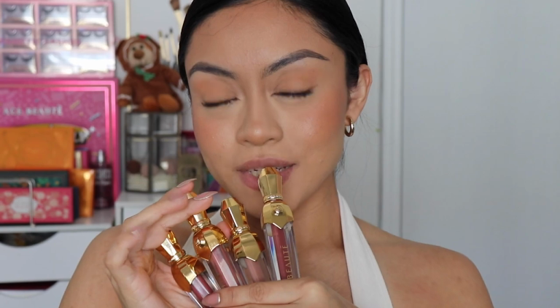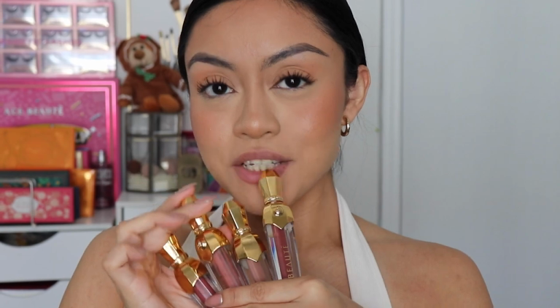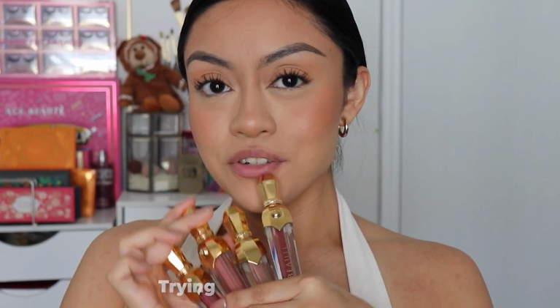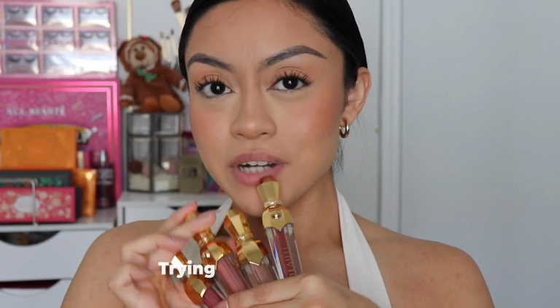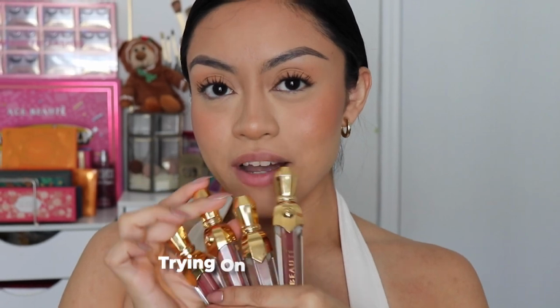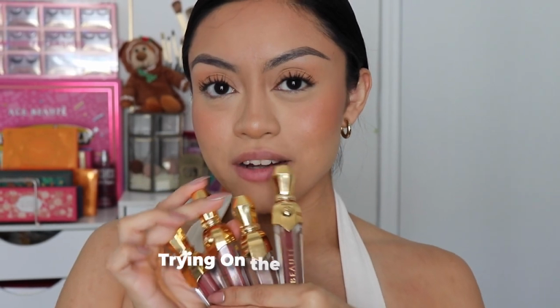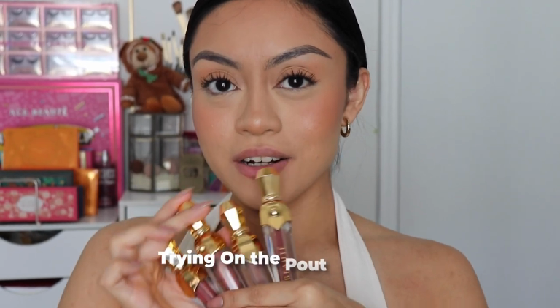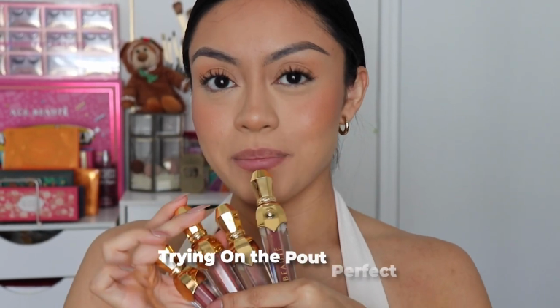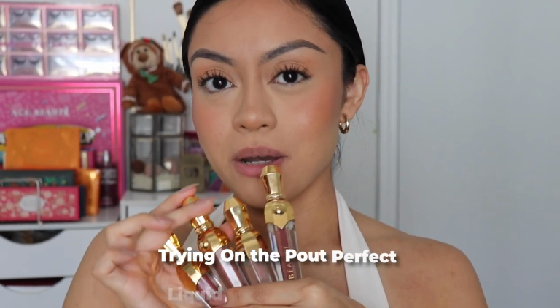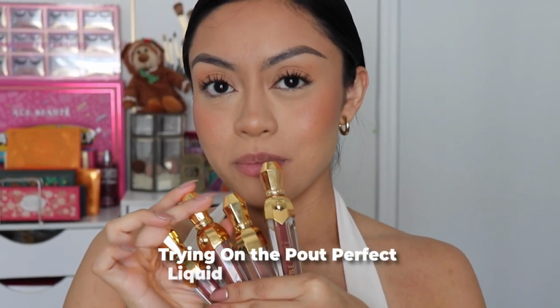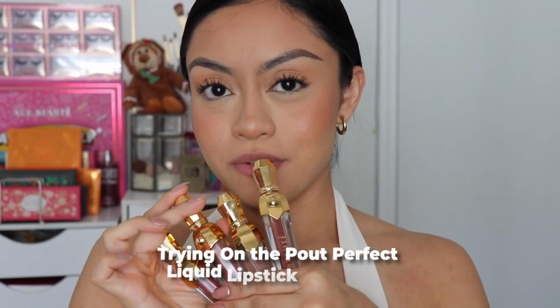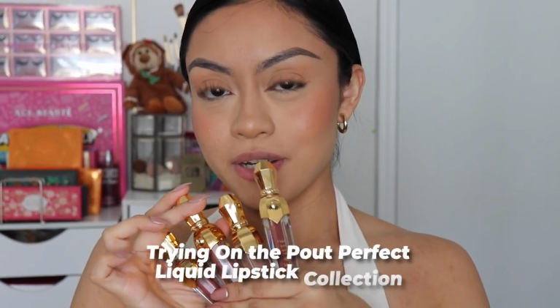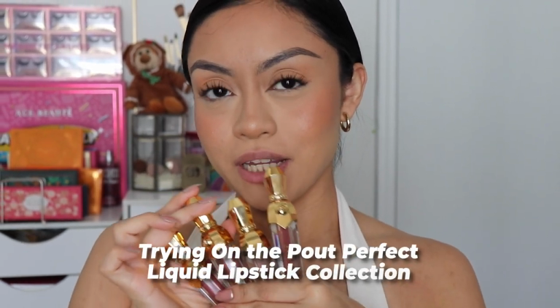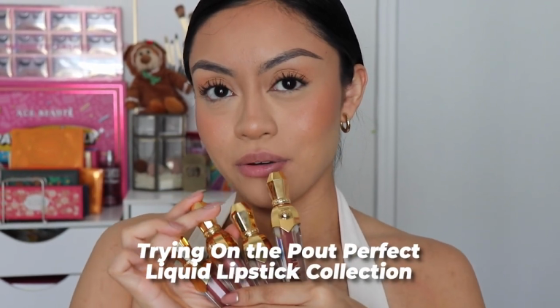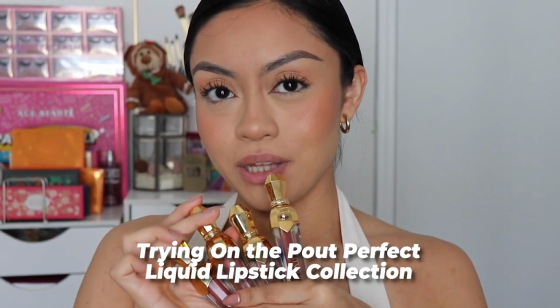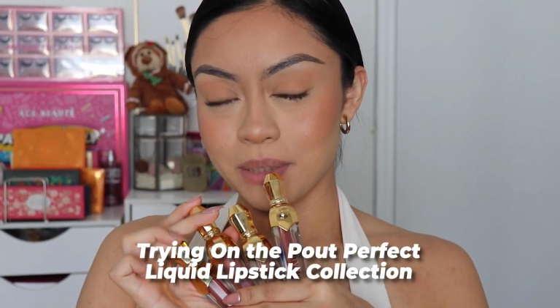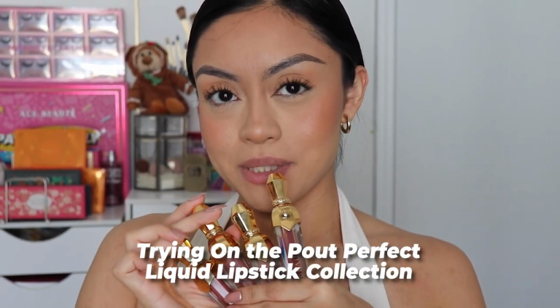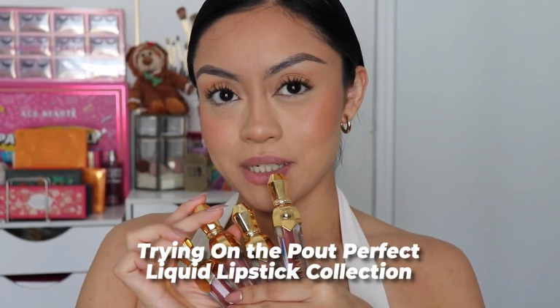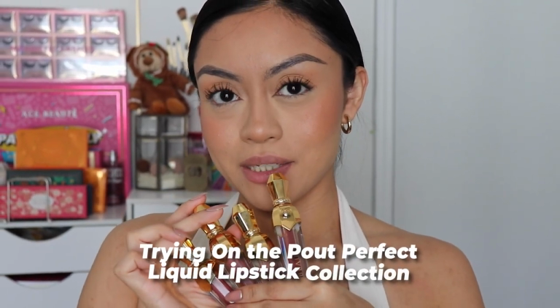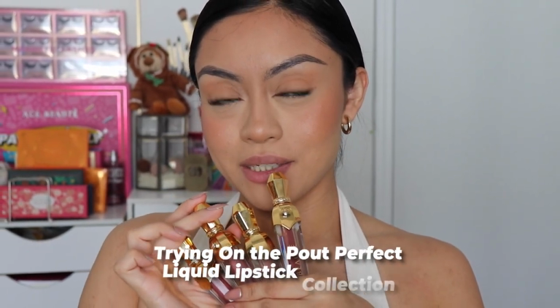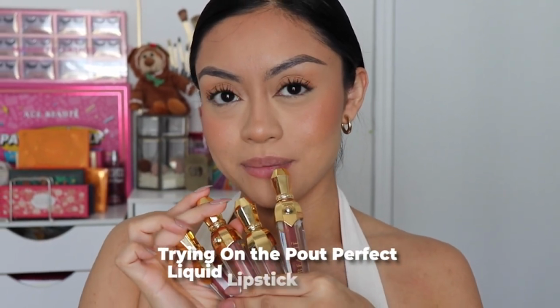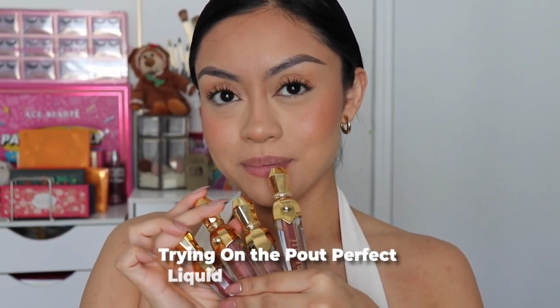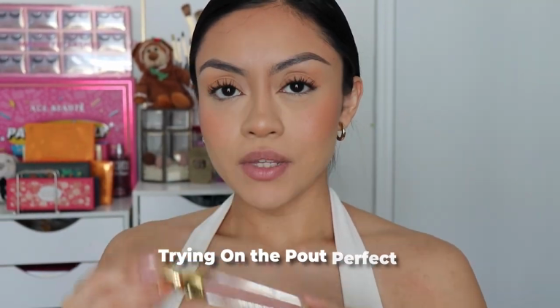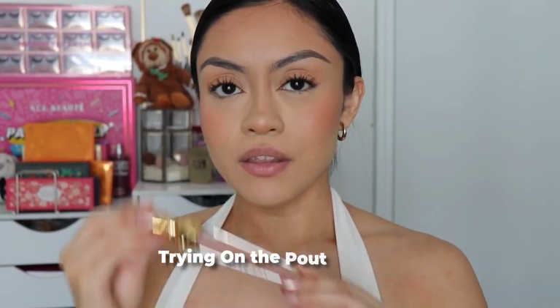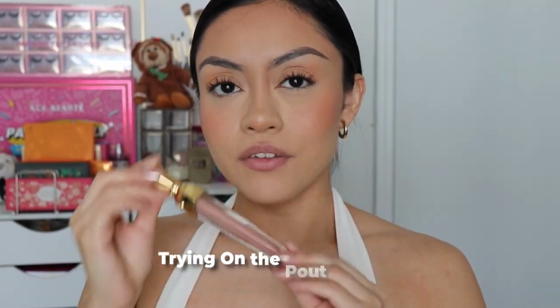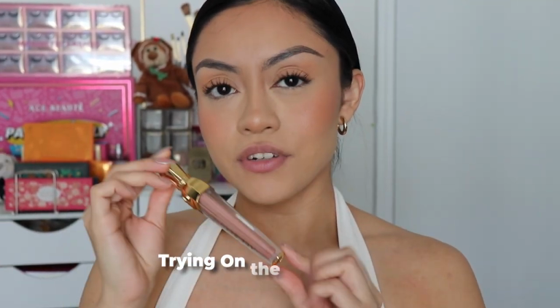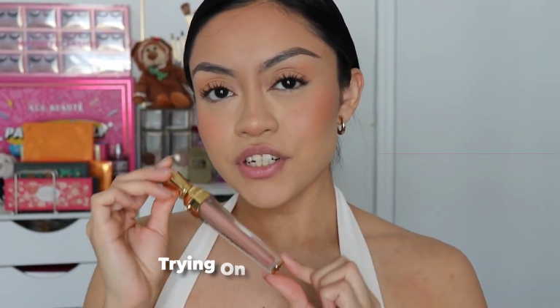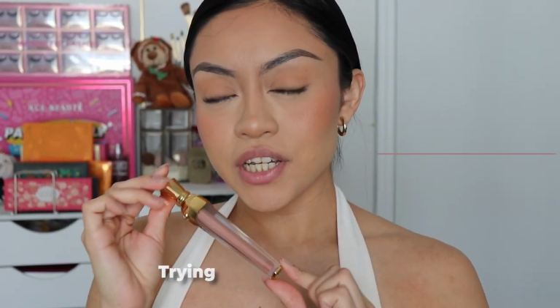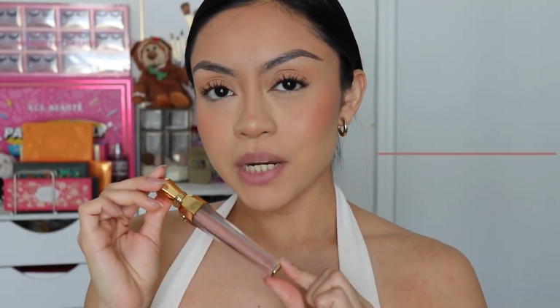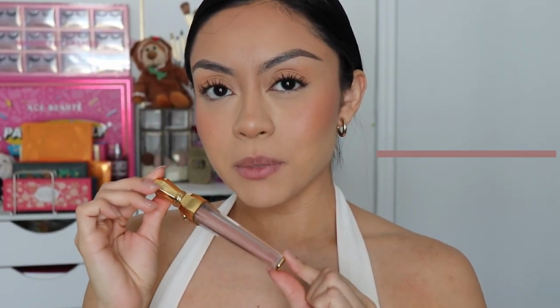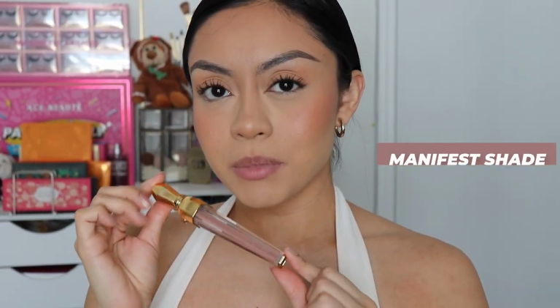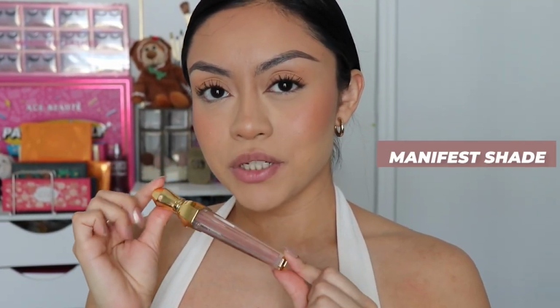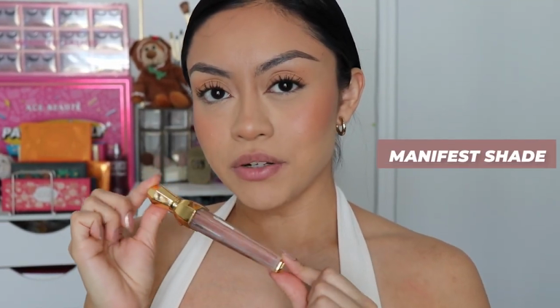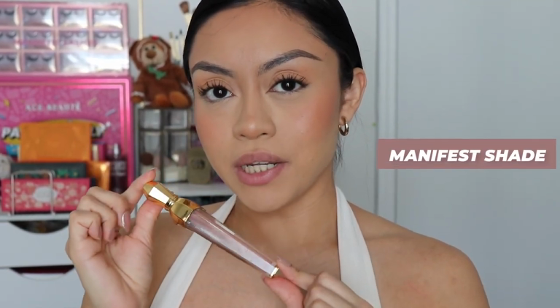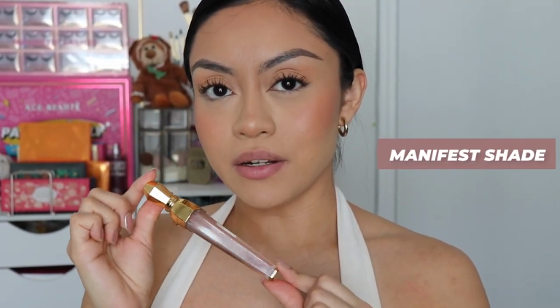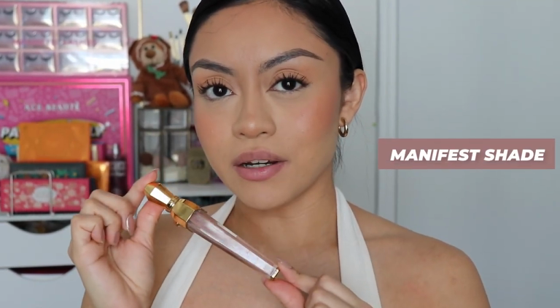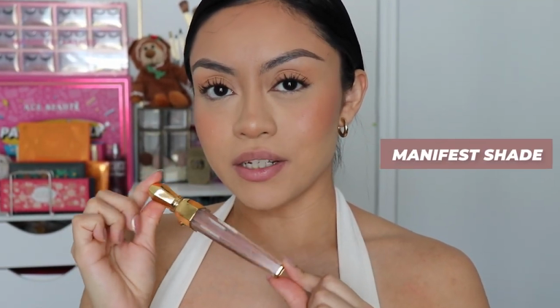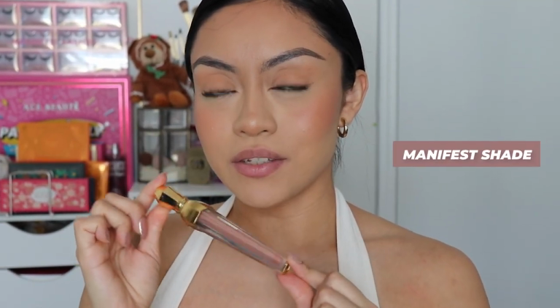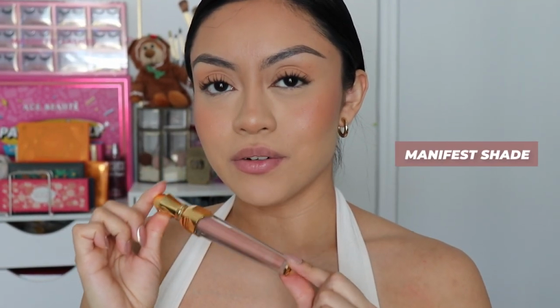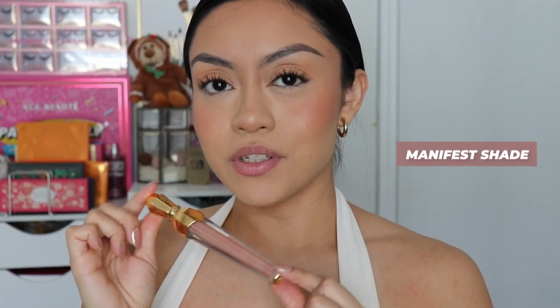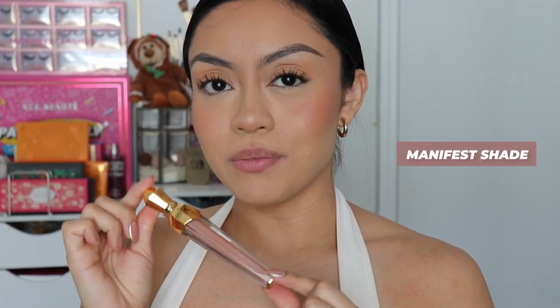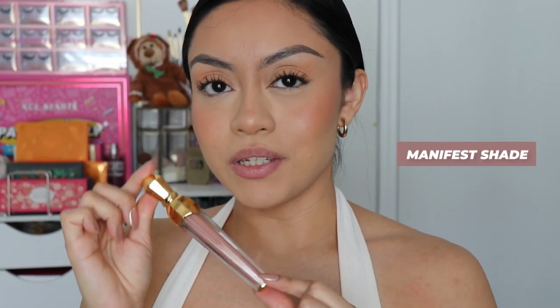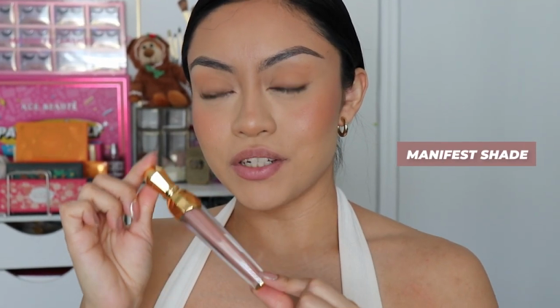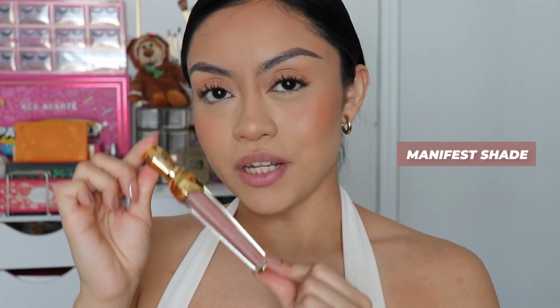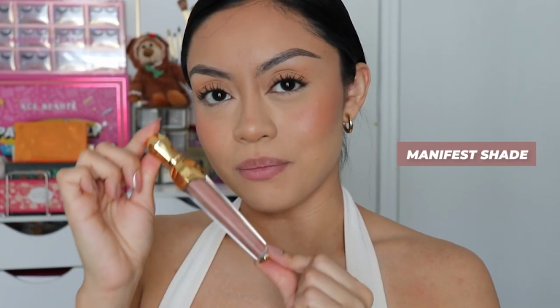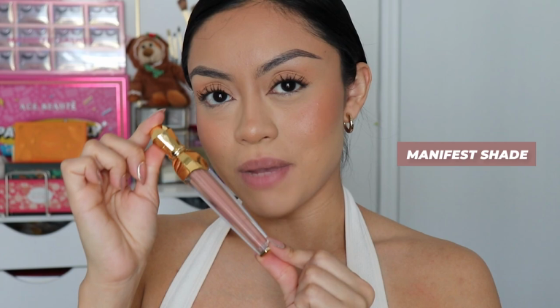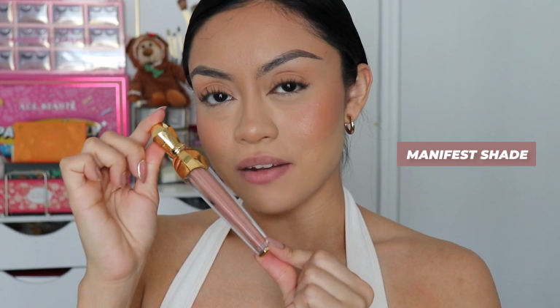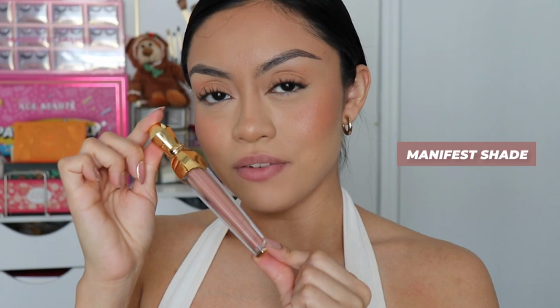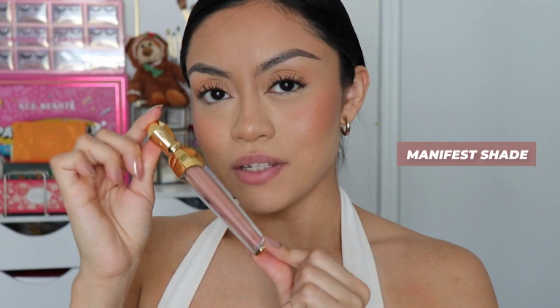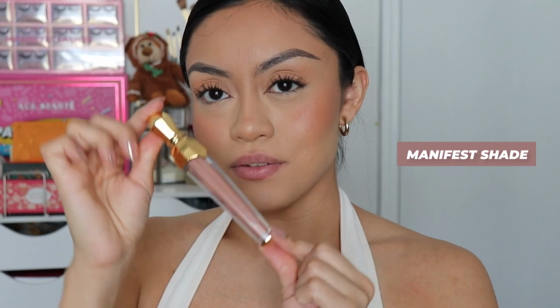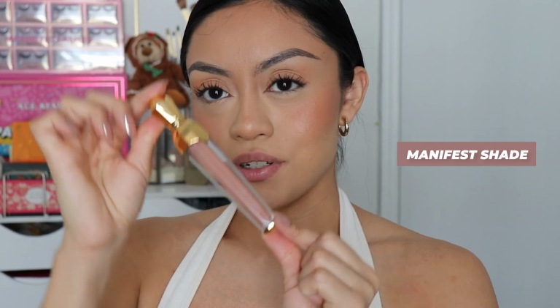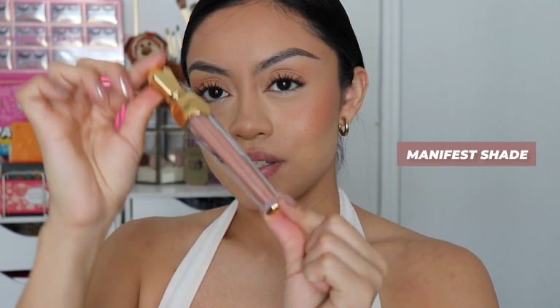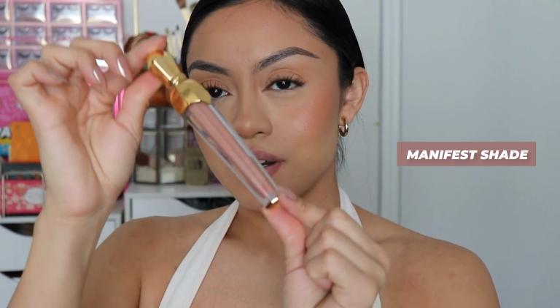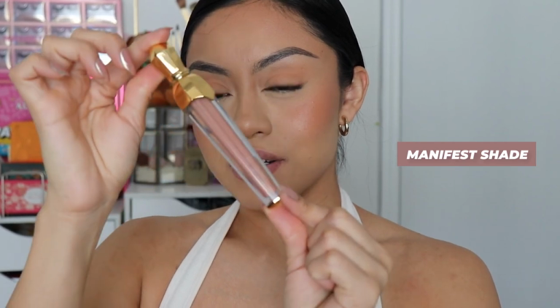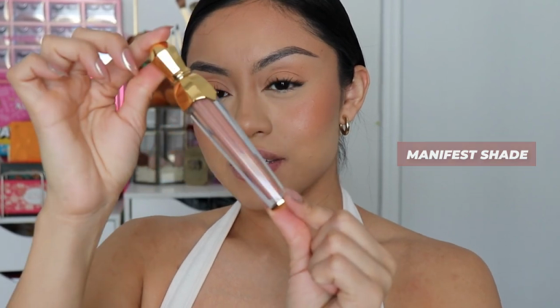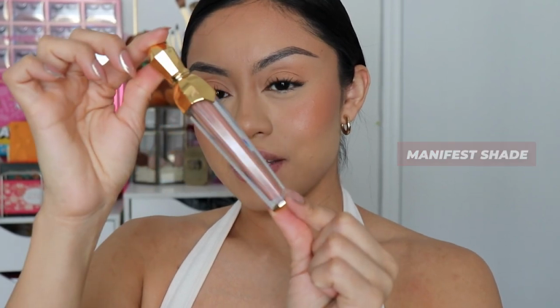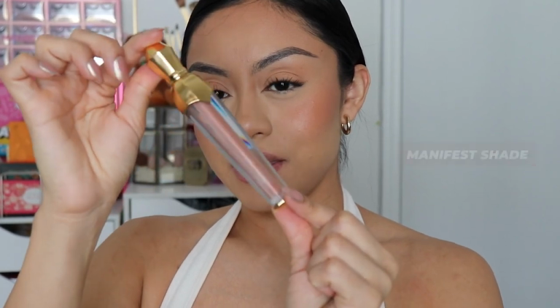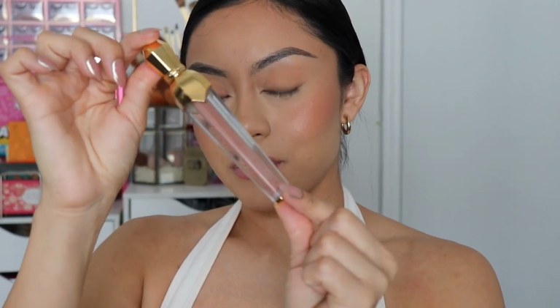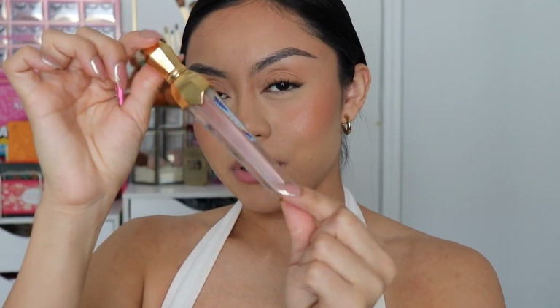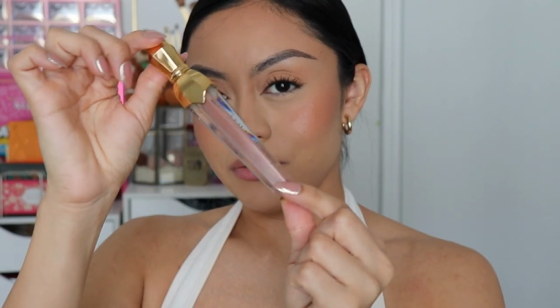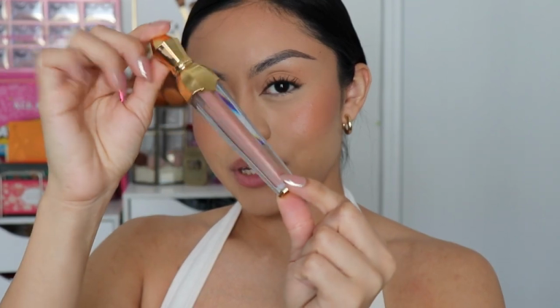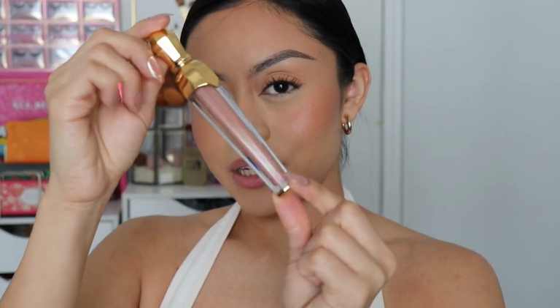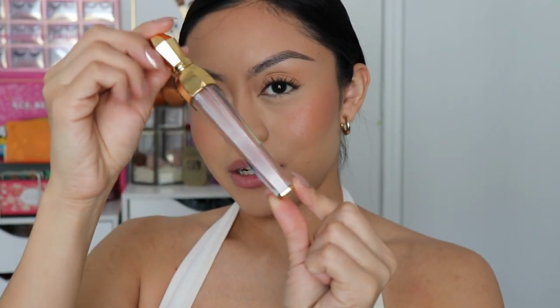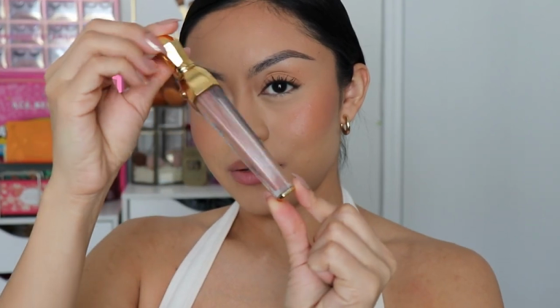Let's try on our Pout Perfect Liquid Lipsticks. The first shade I'm going to be trying on is going to be the shade Manifest, which is honestly the perfect nude.